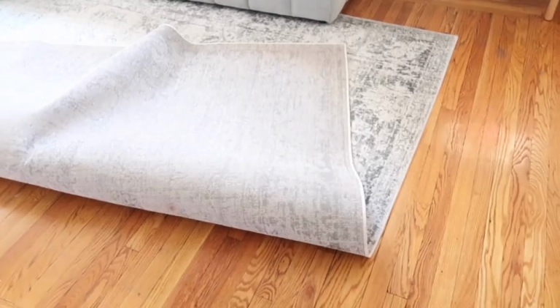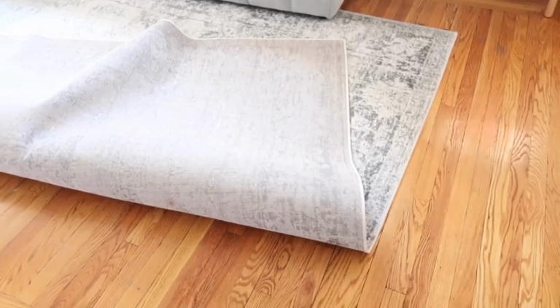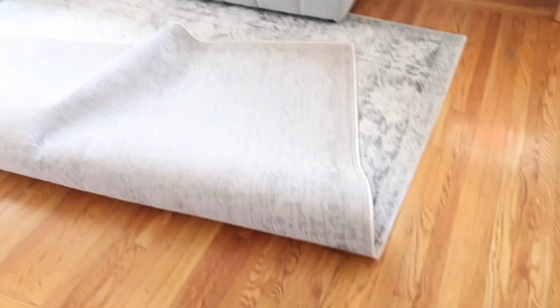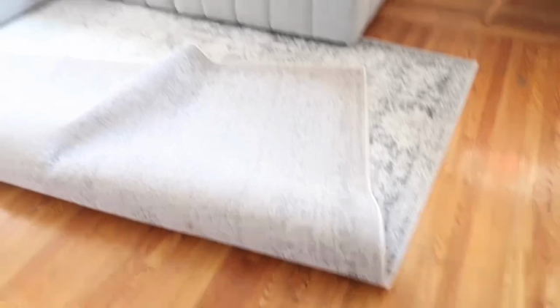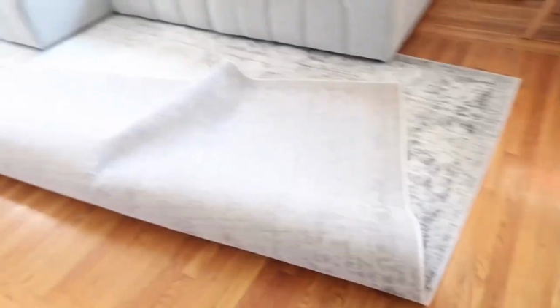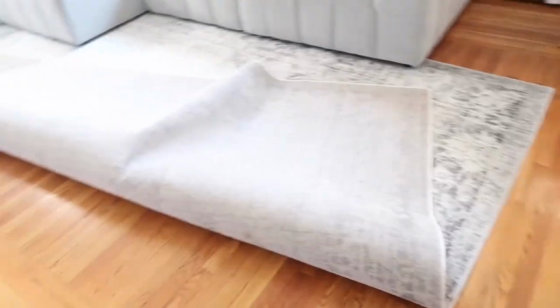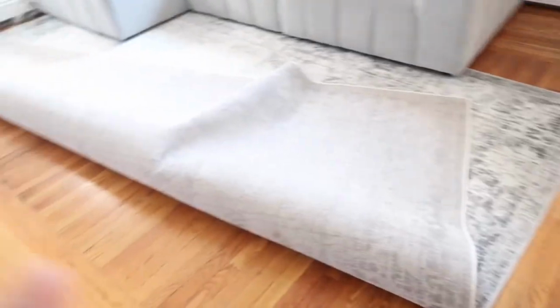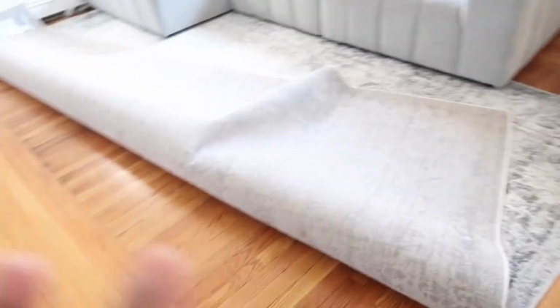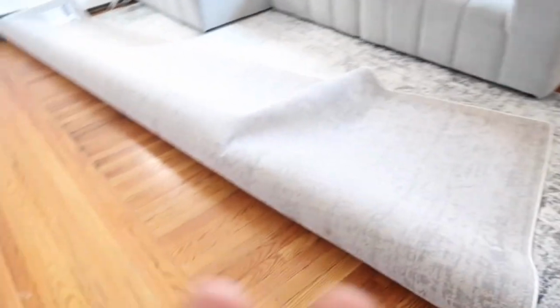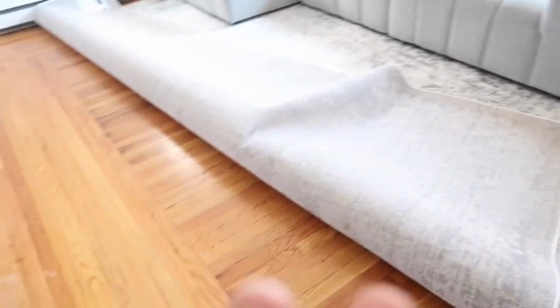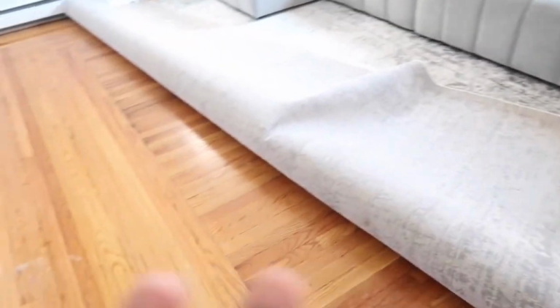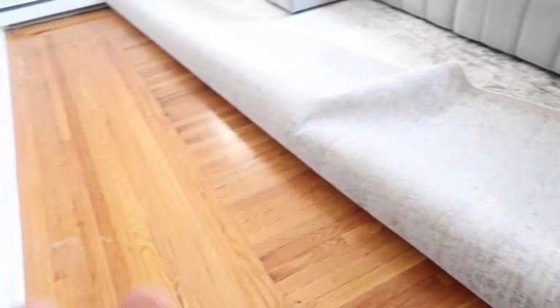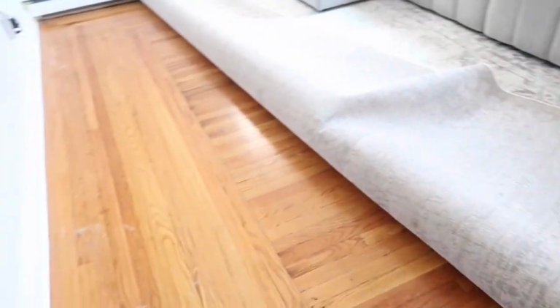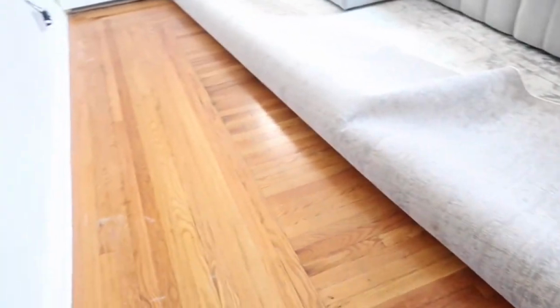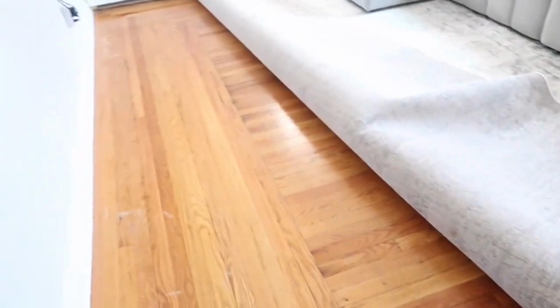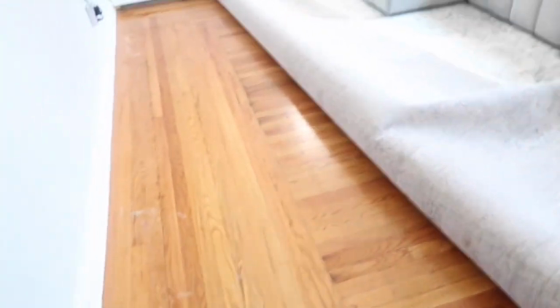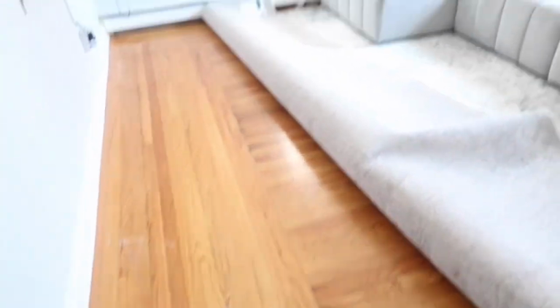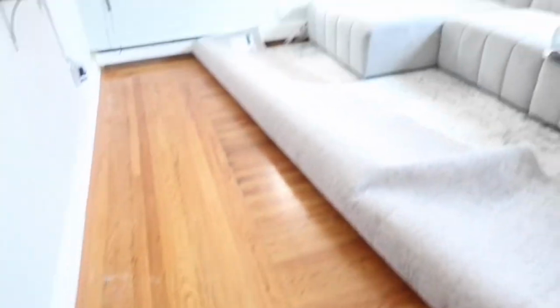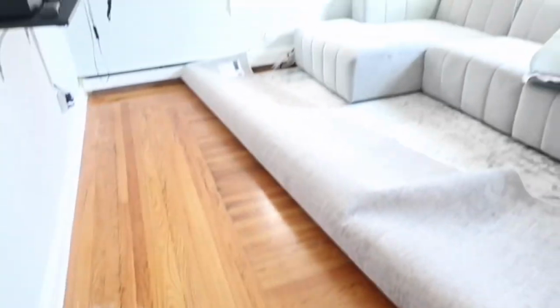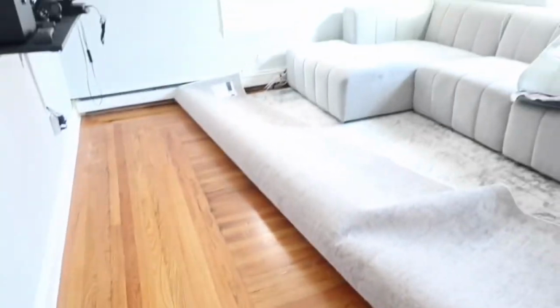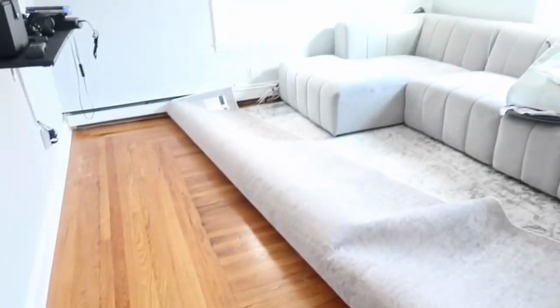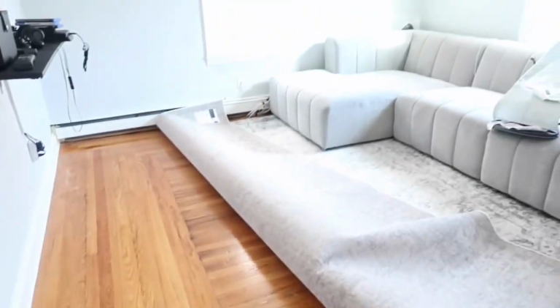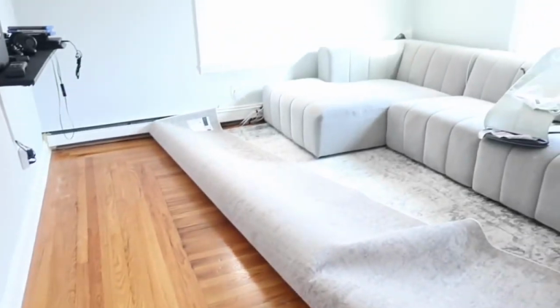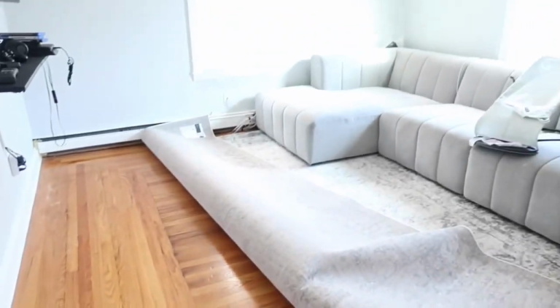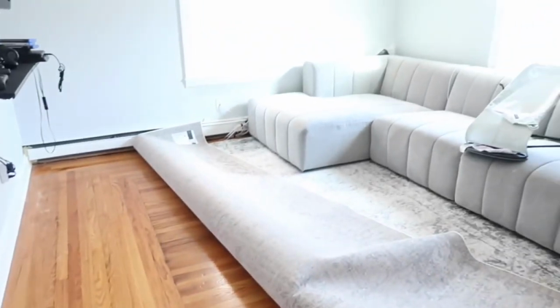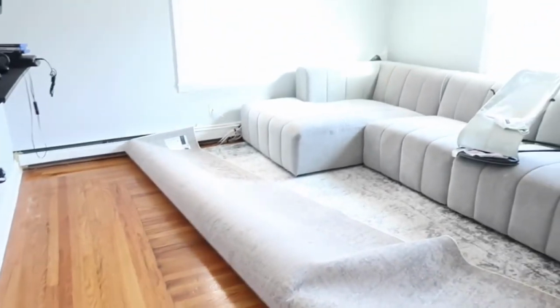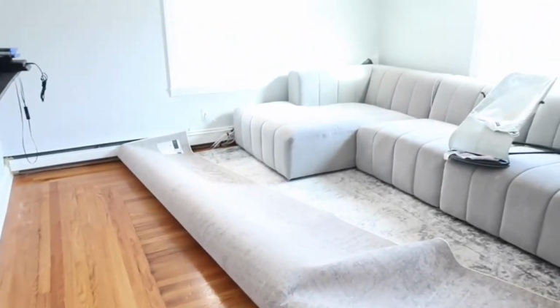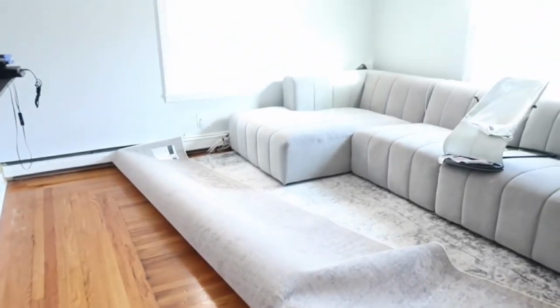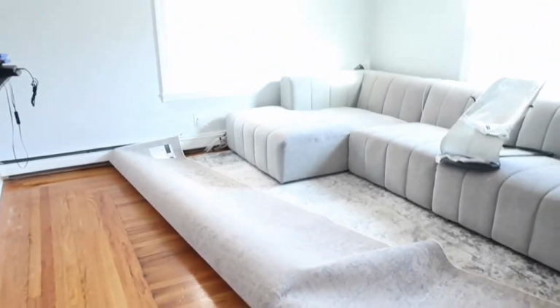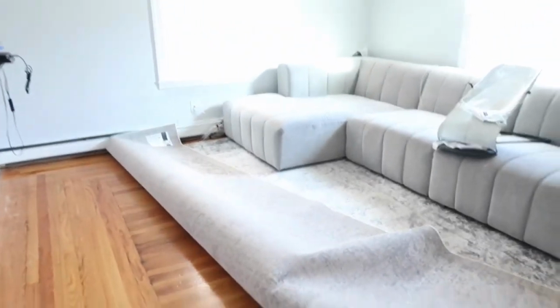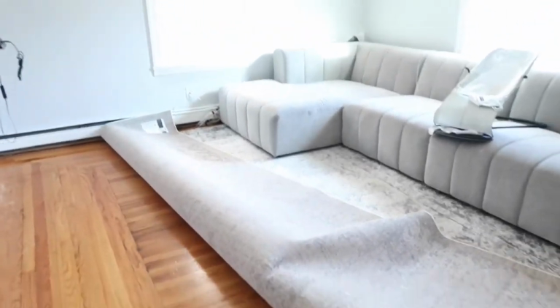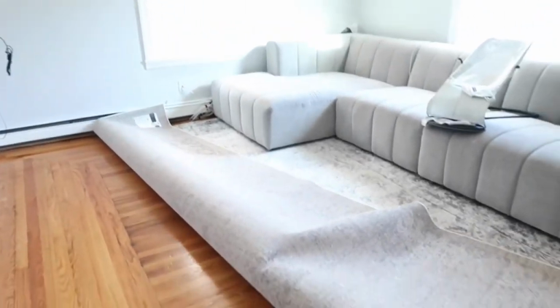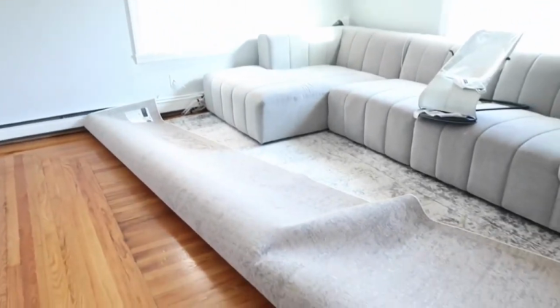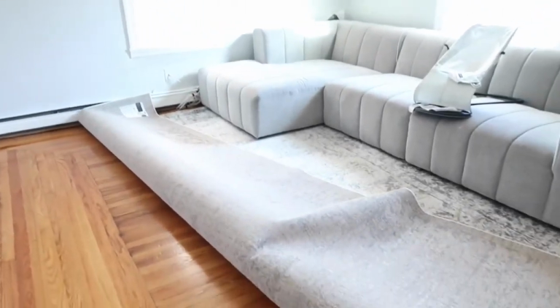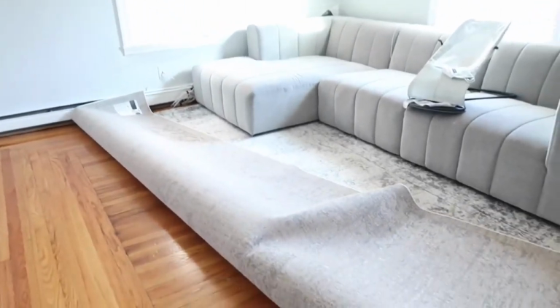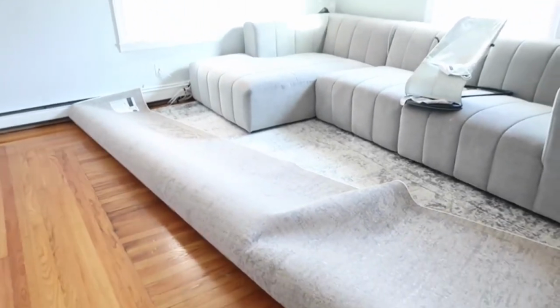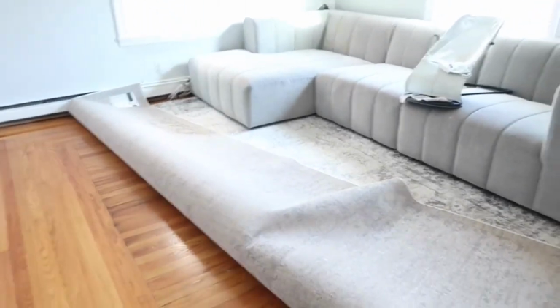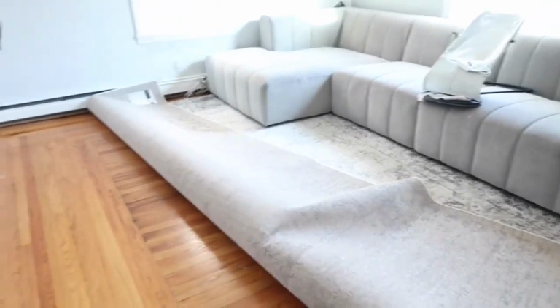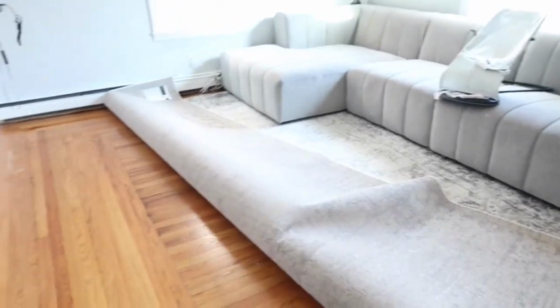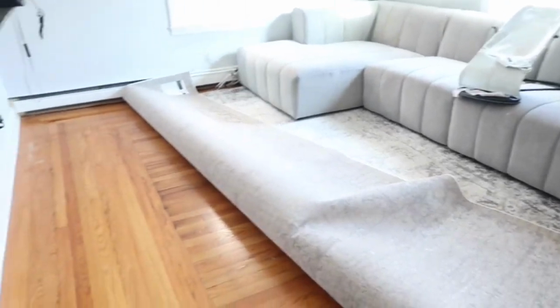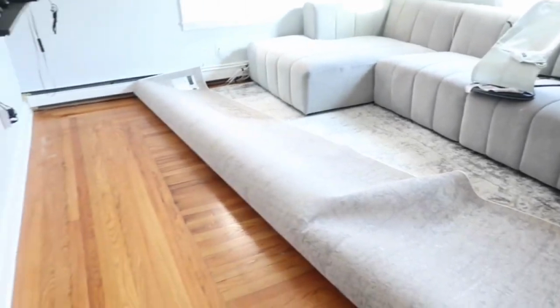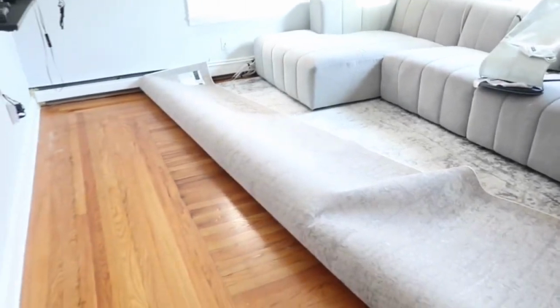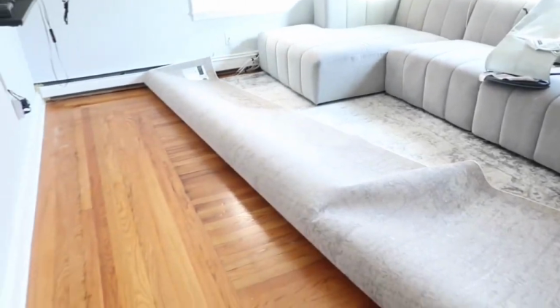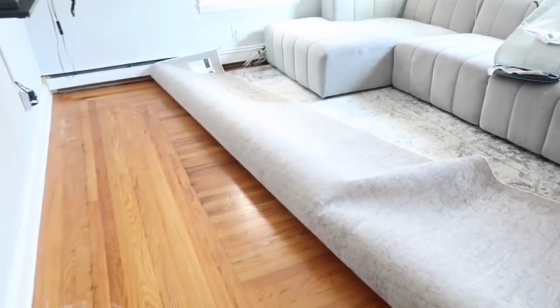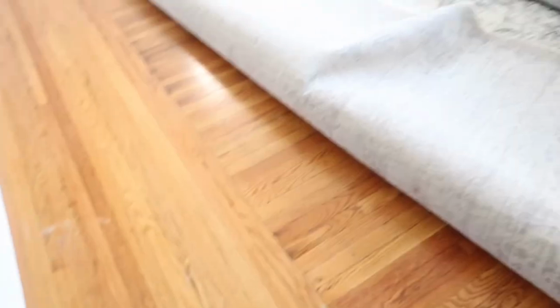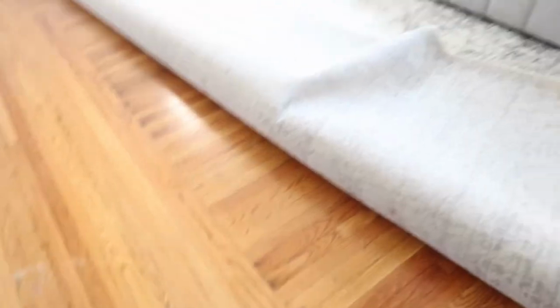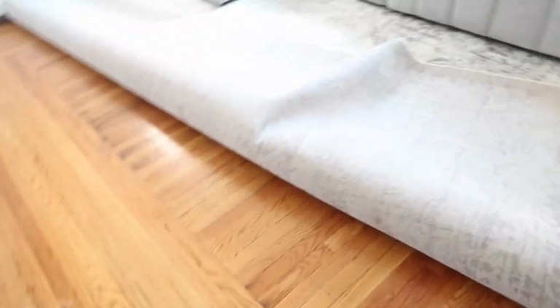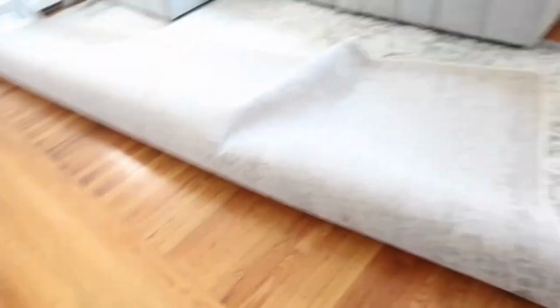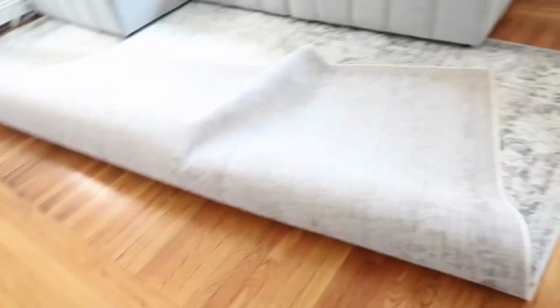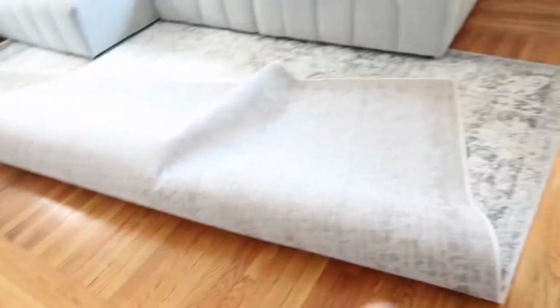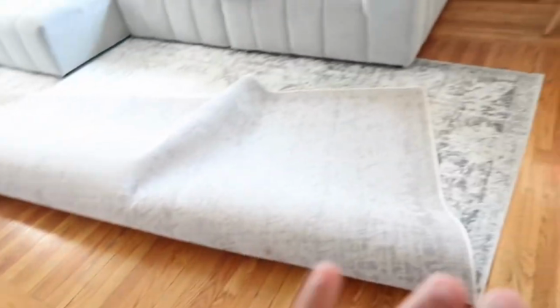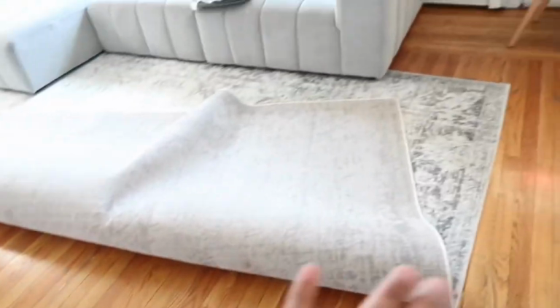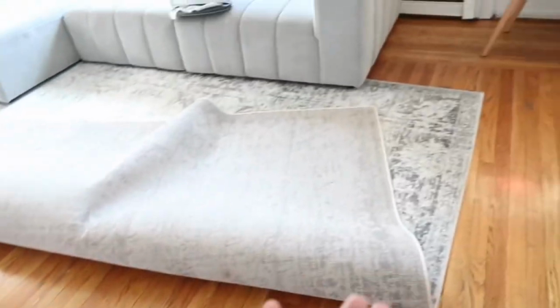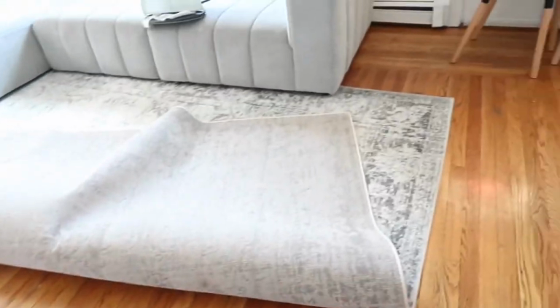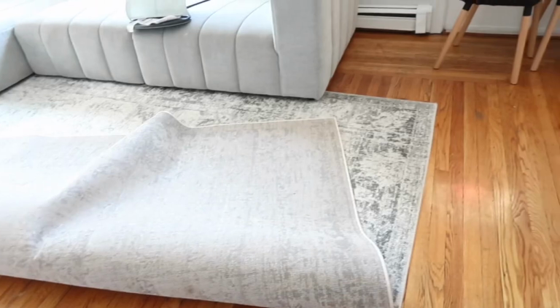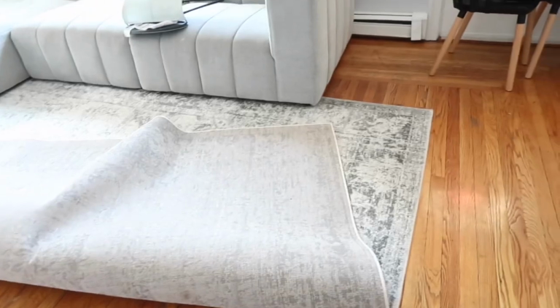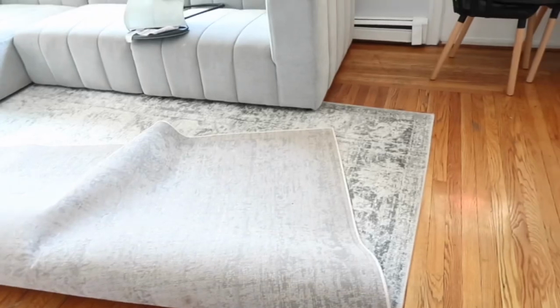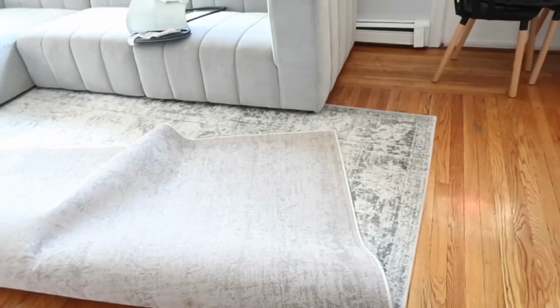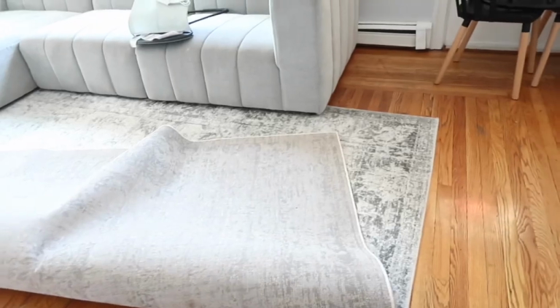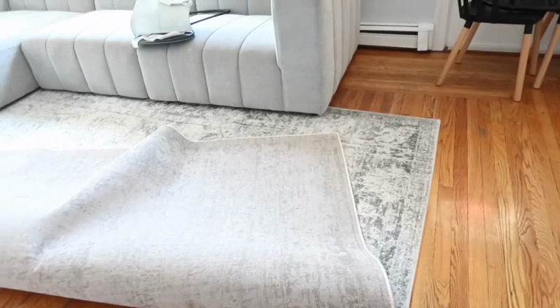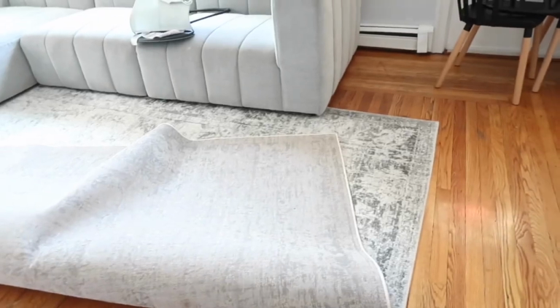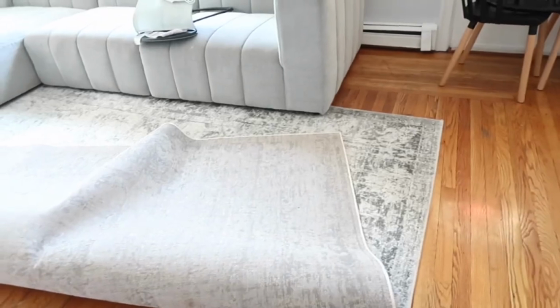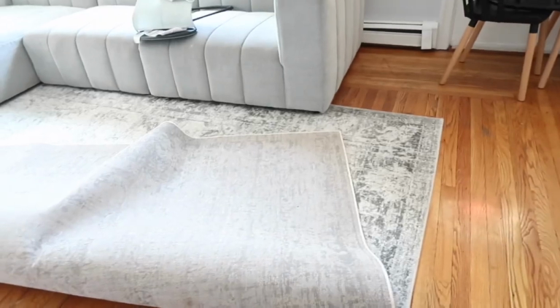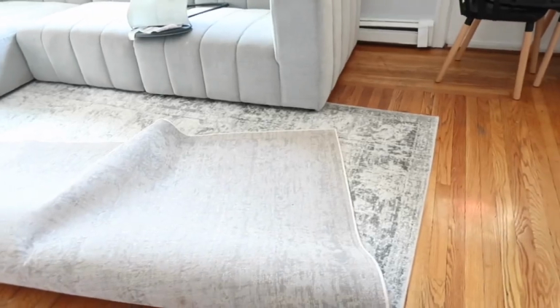I'm actually going to take the carpet out. I think I like it so much more without it, honestly. I want to save it in case I move.